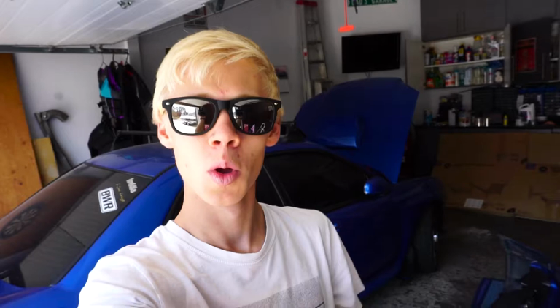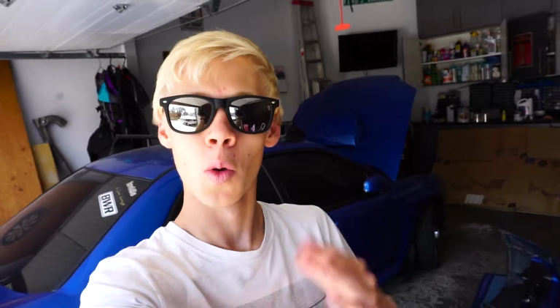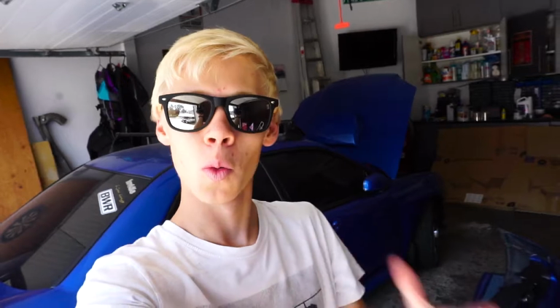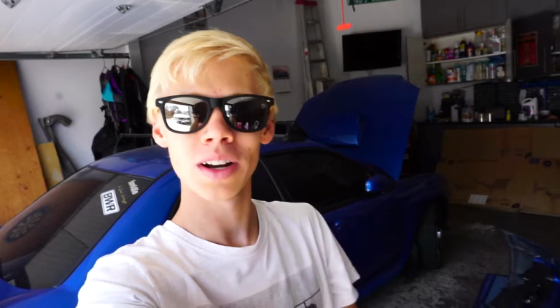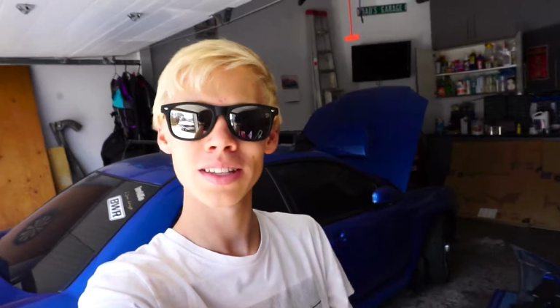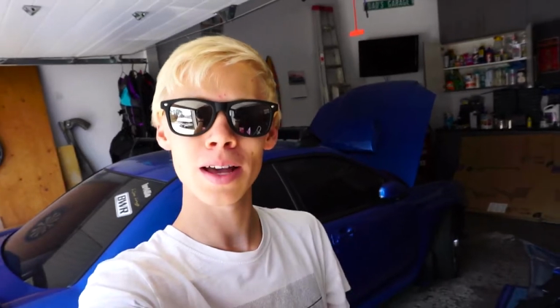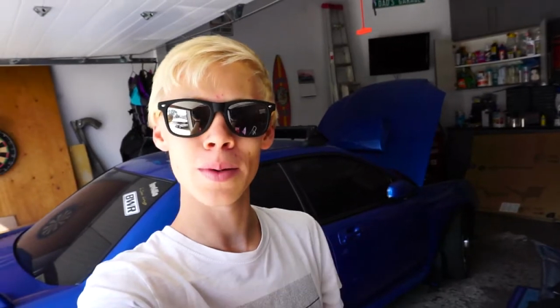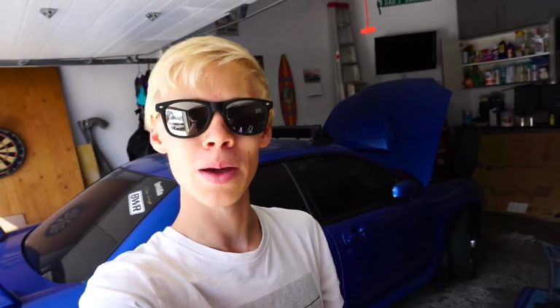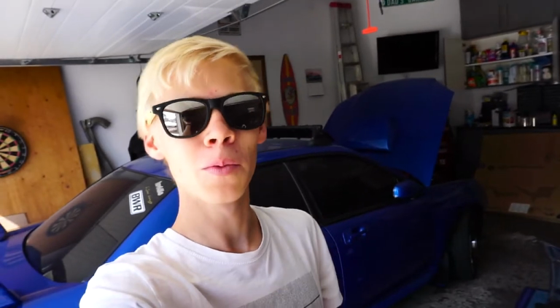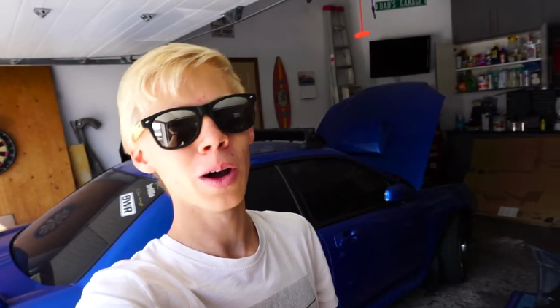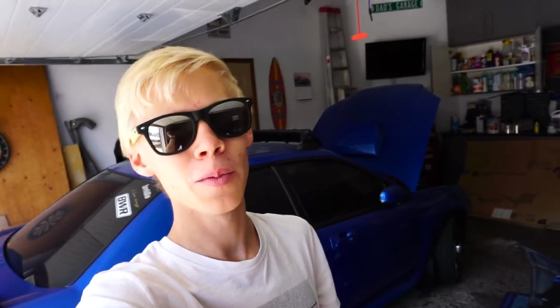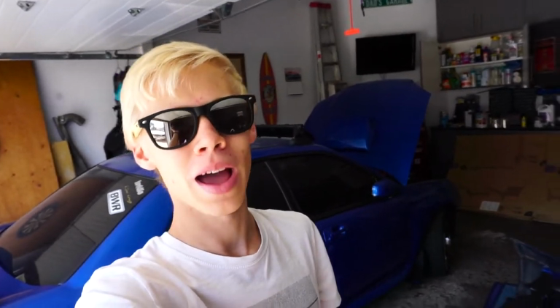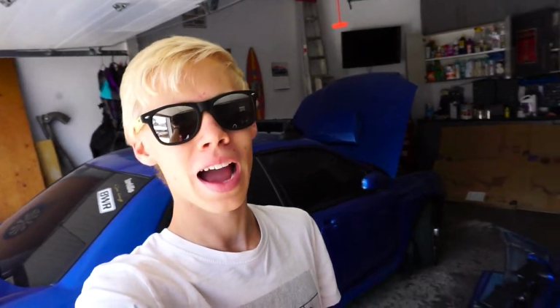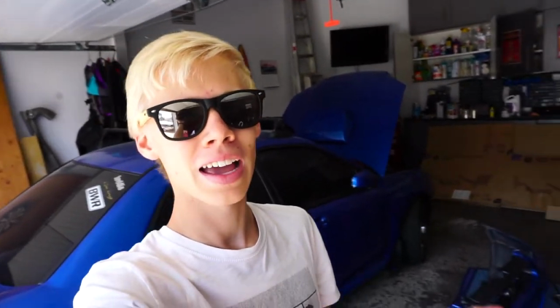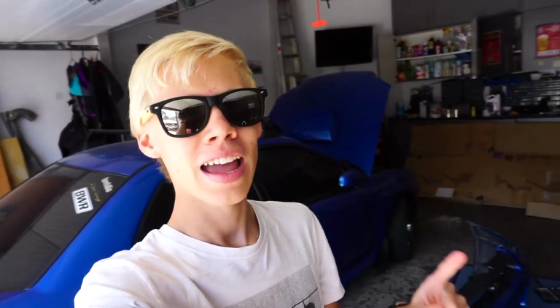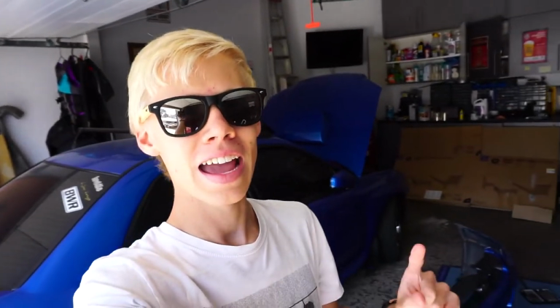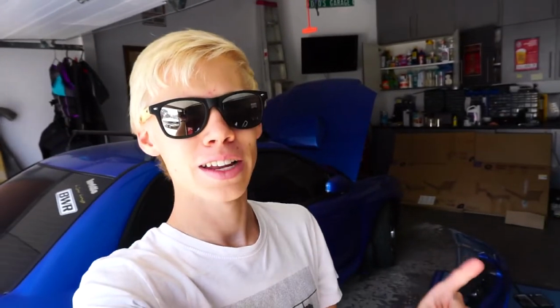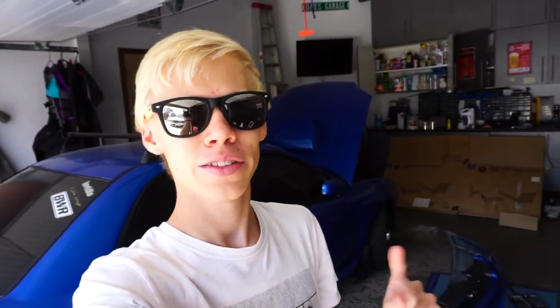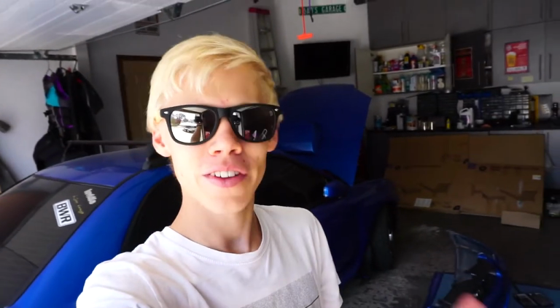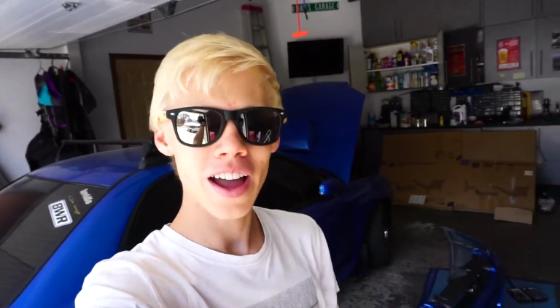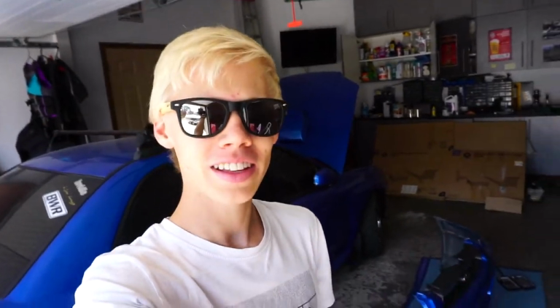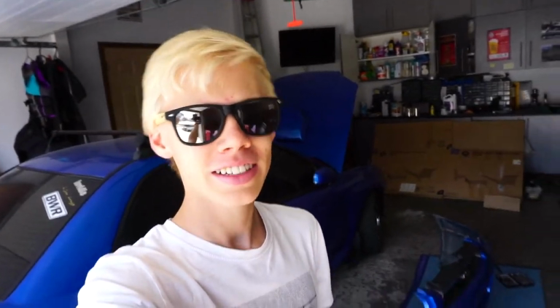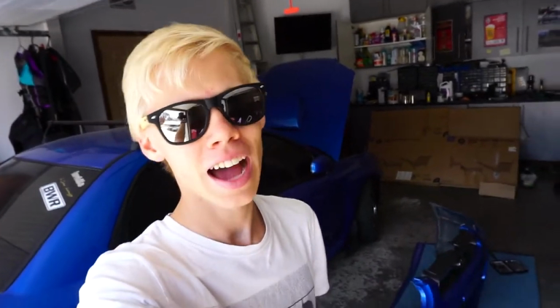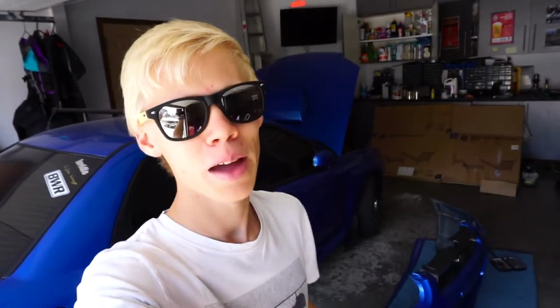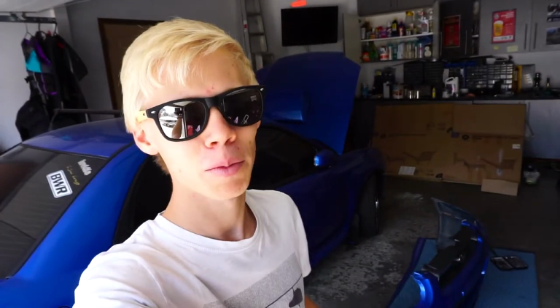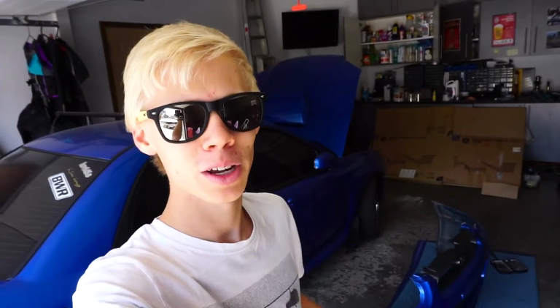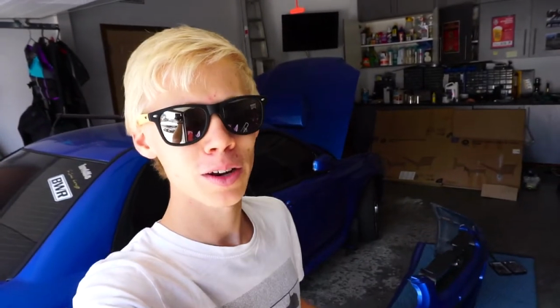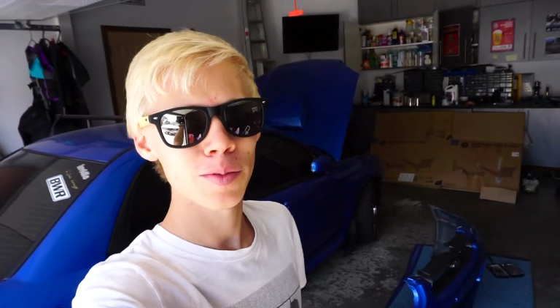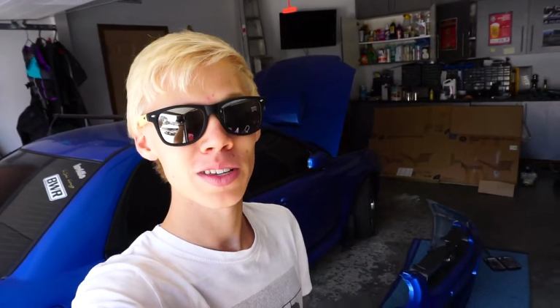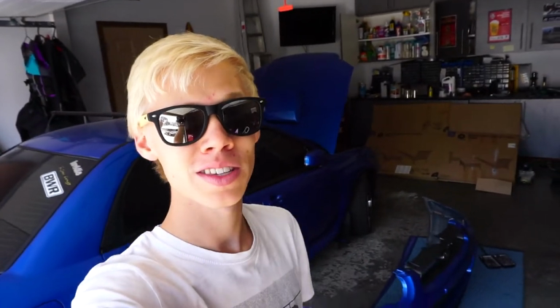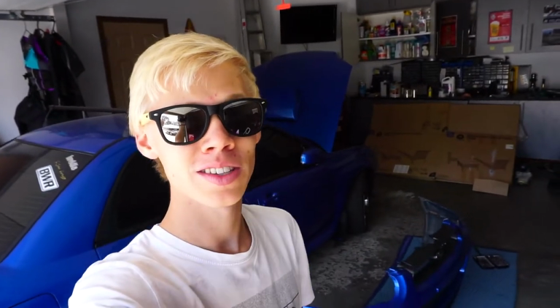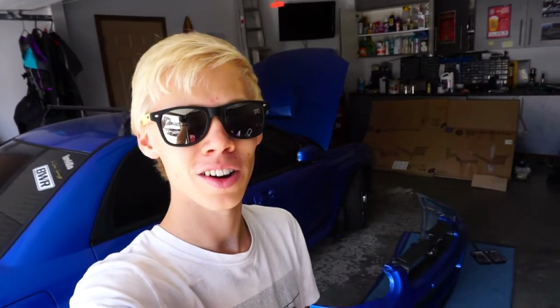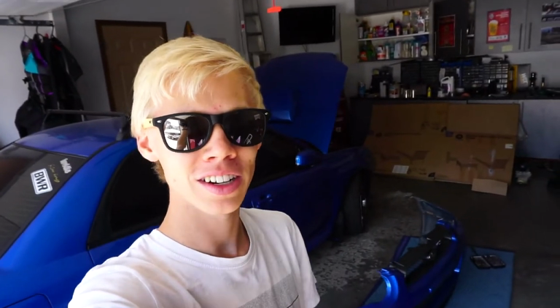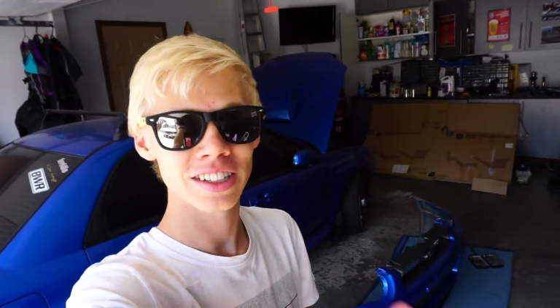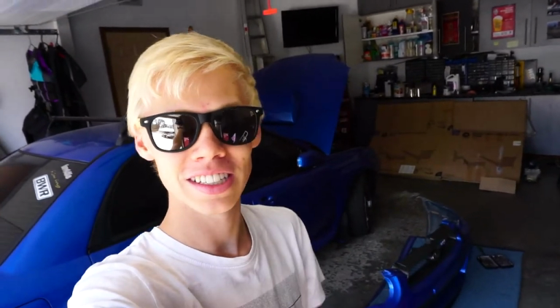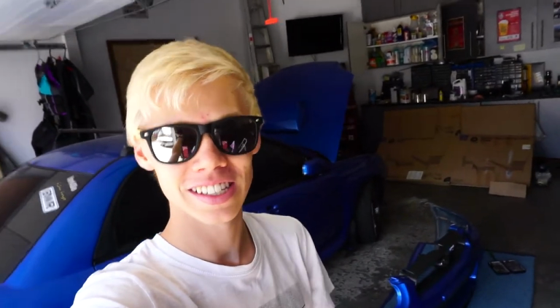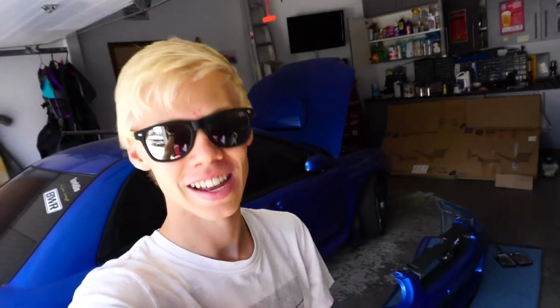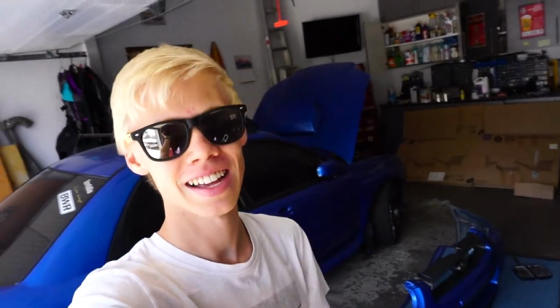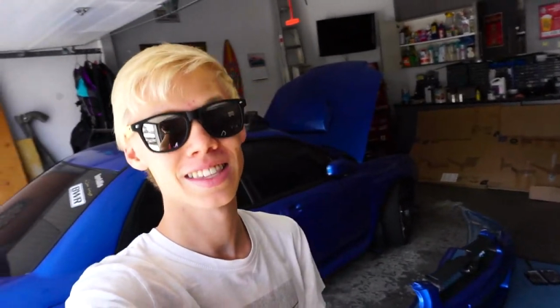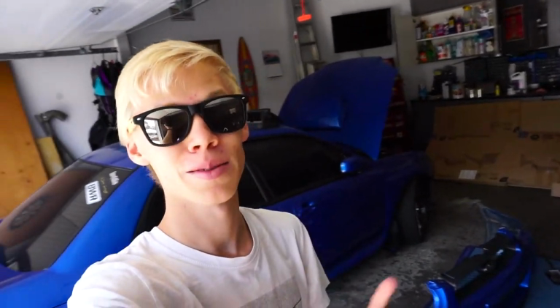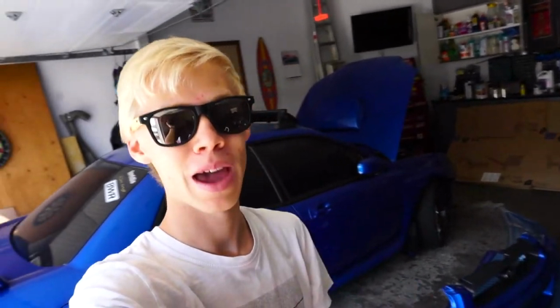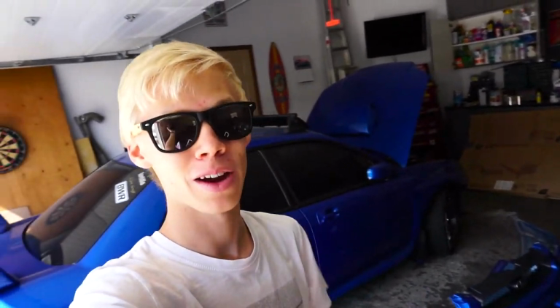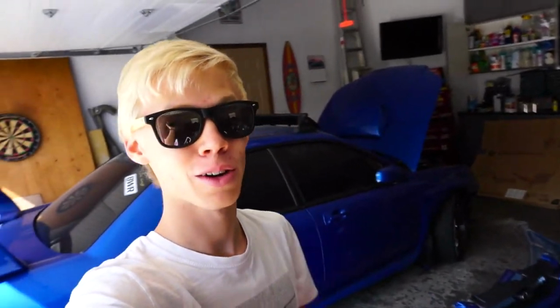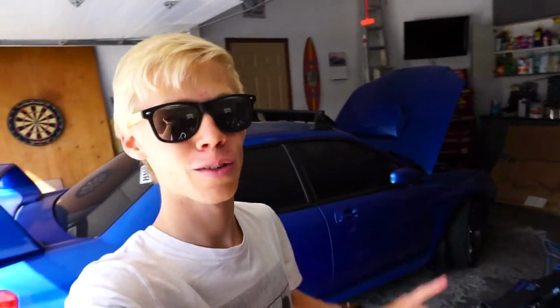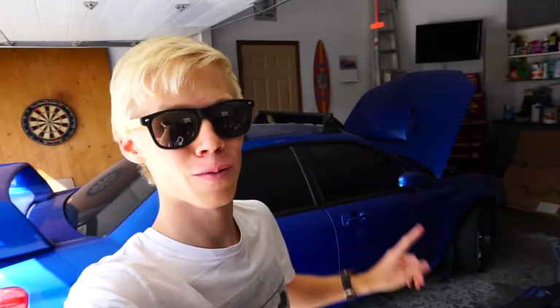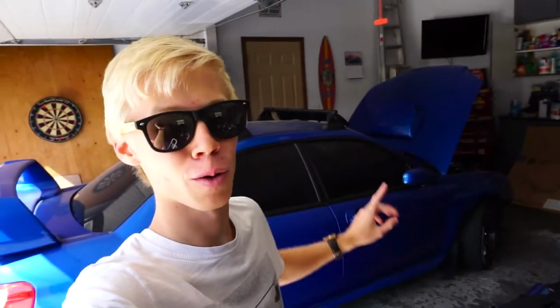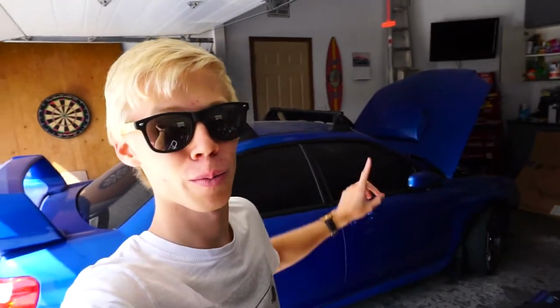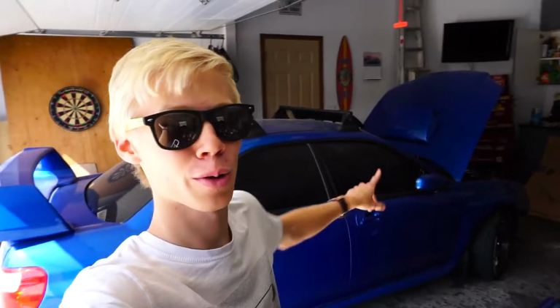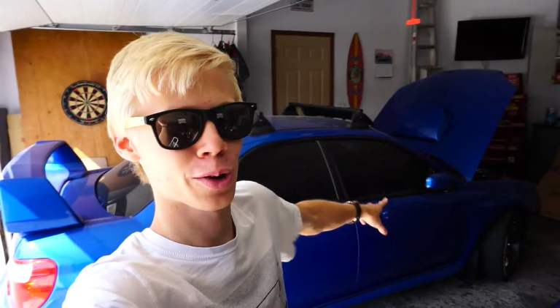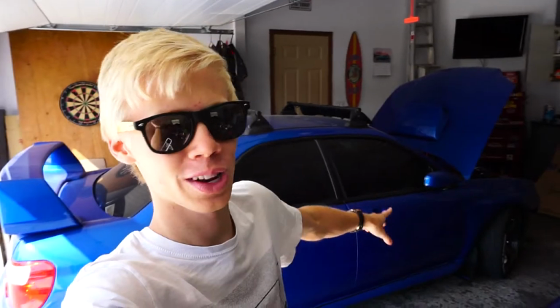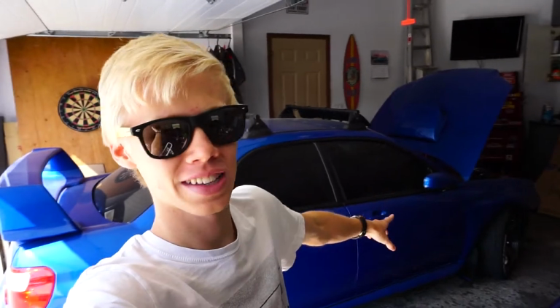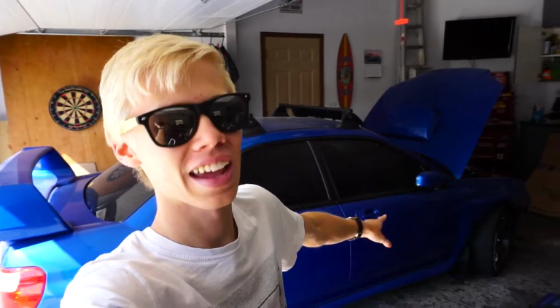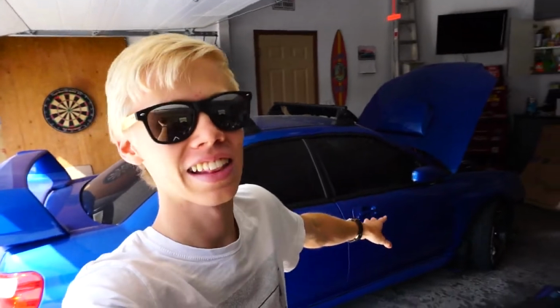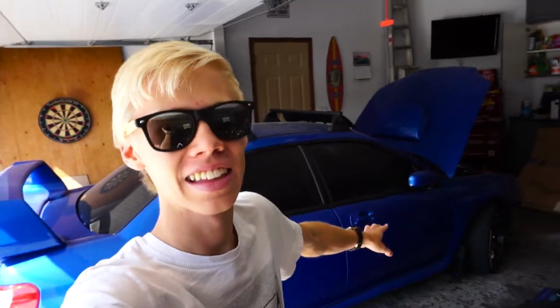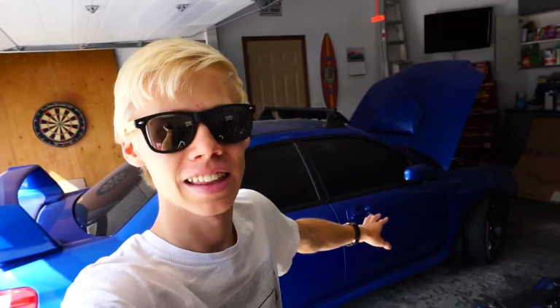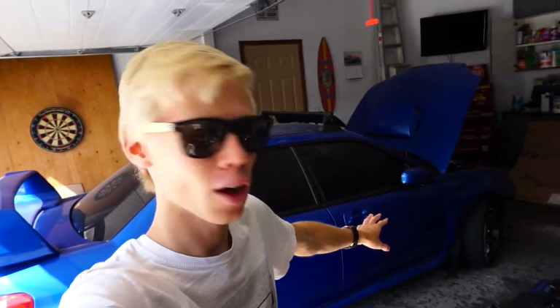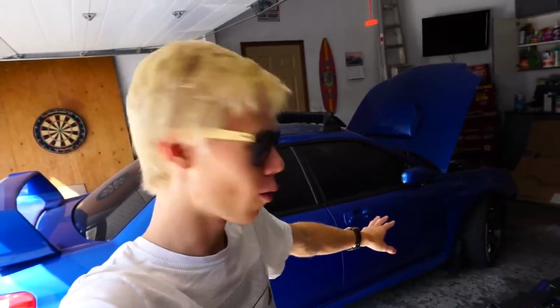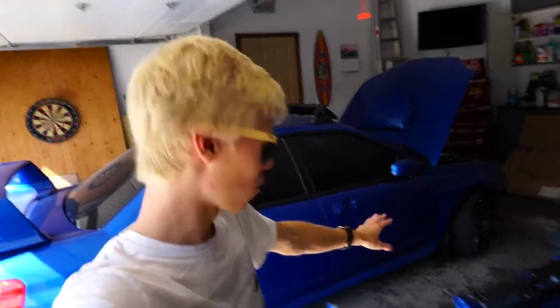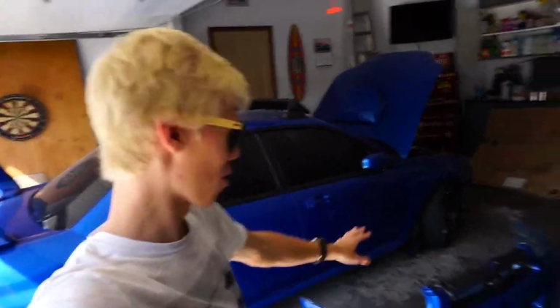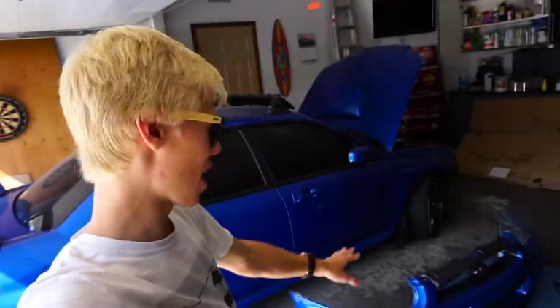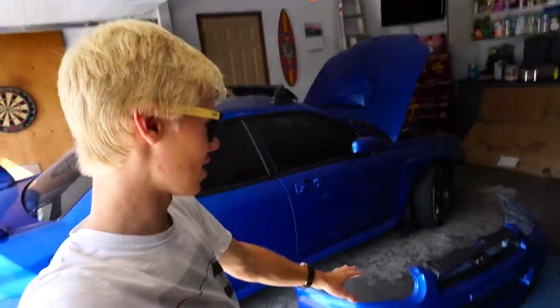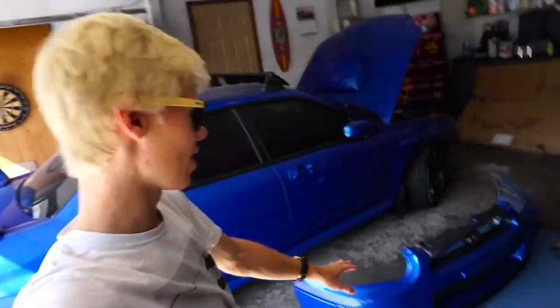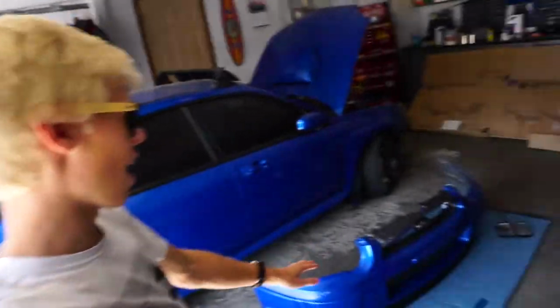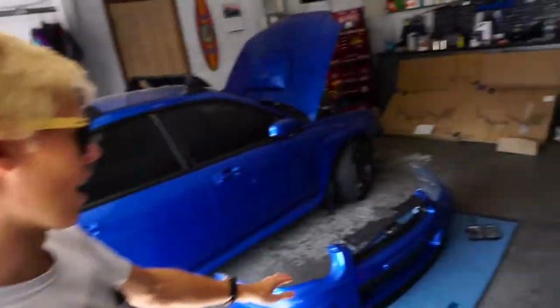What is up and welcome back. It is finally time. We're going to be starting to design some aero for Project Daily, the O4 STI.